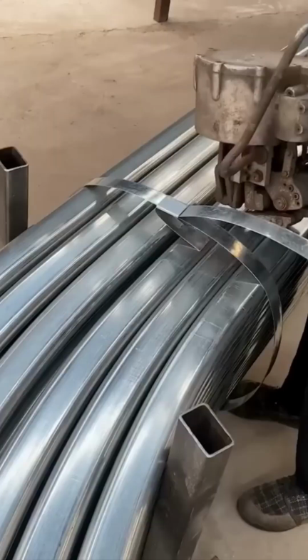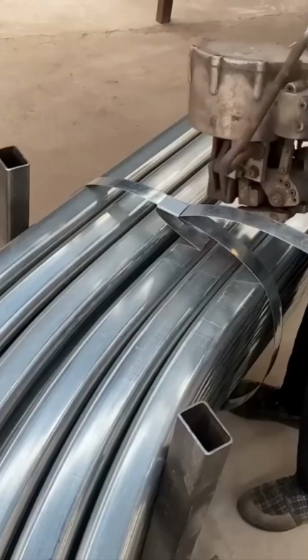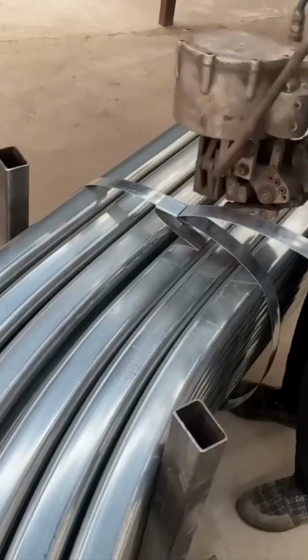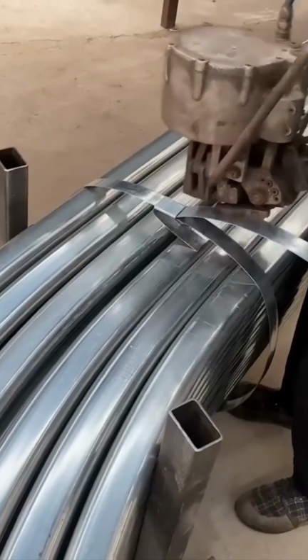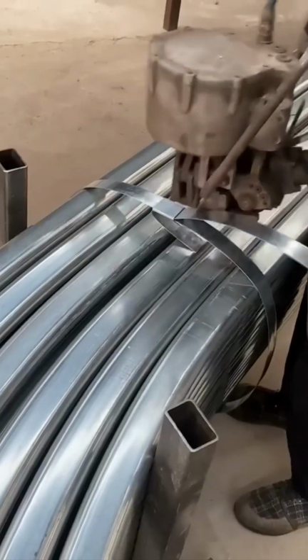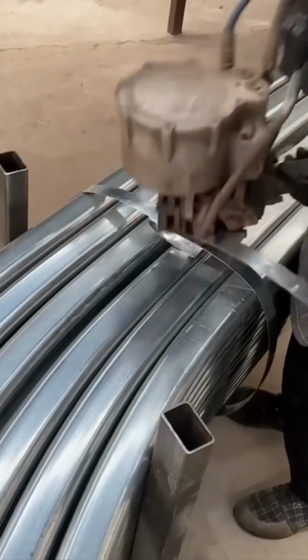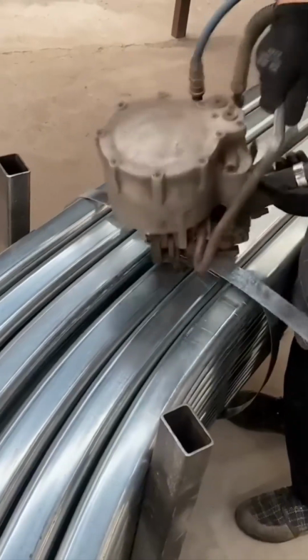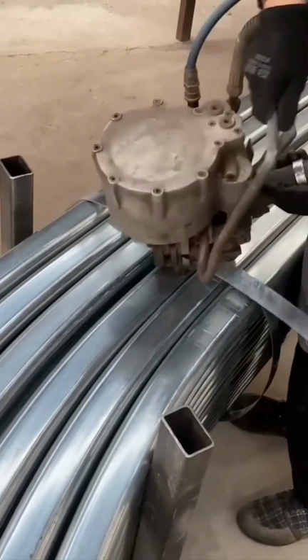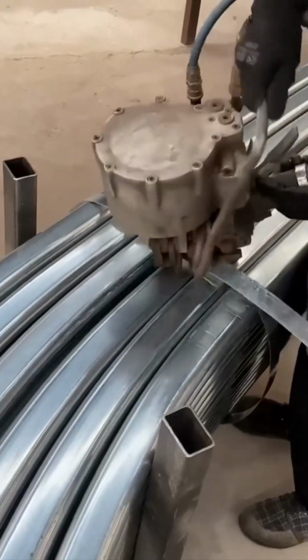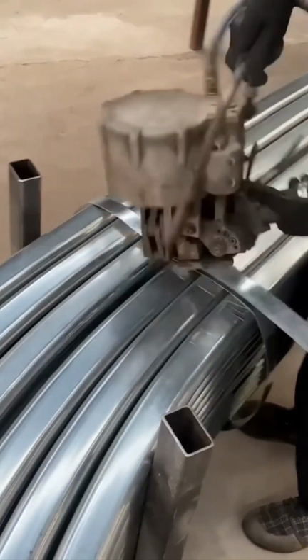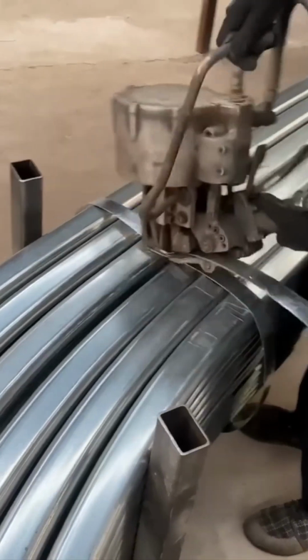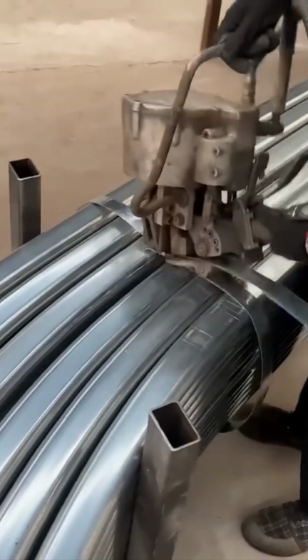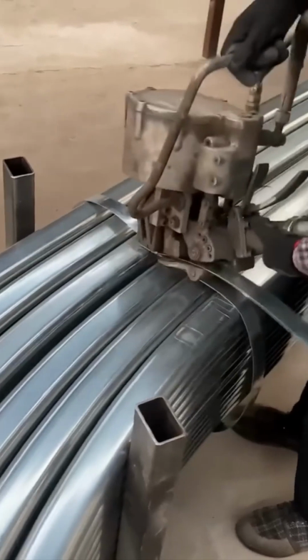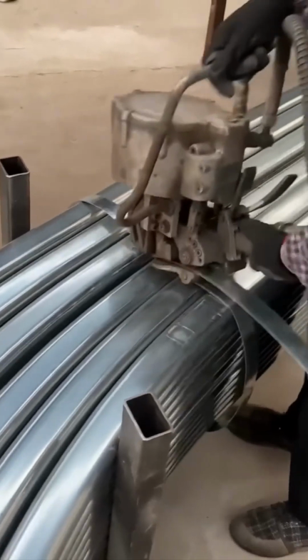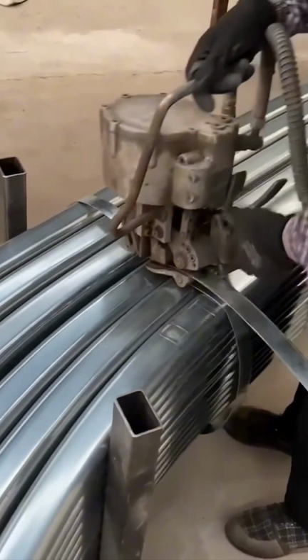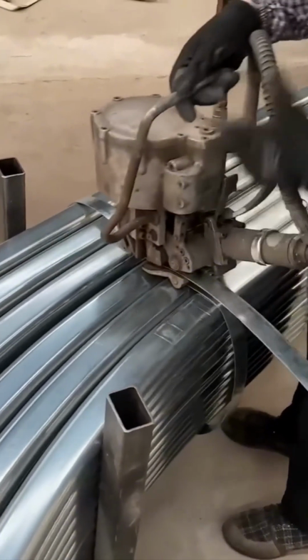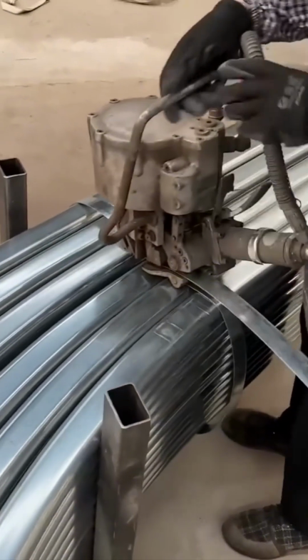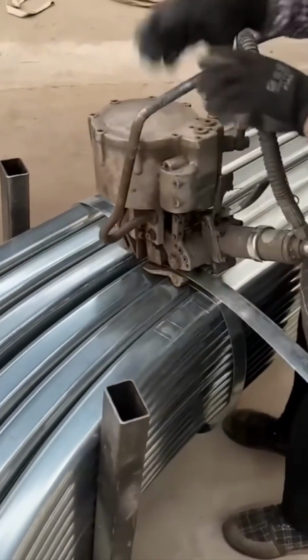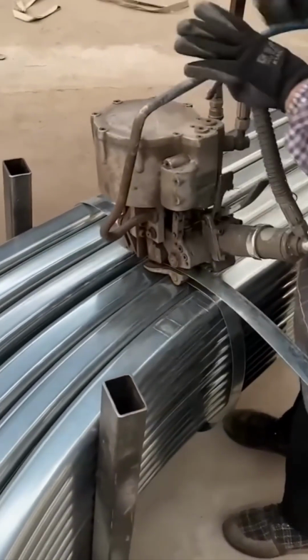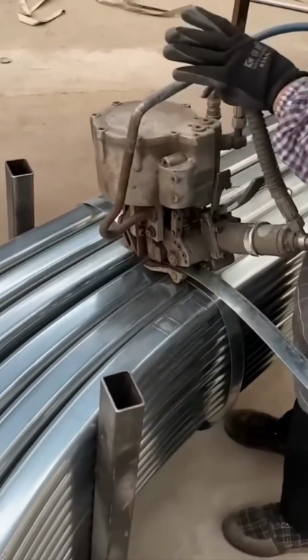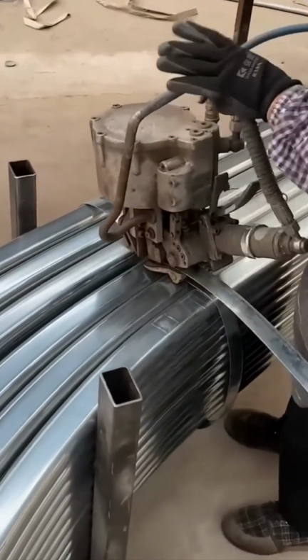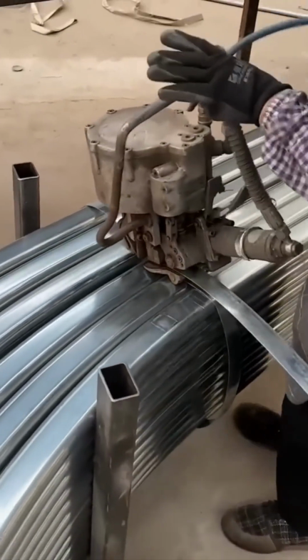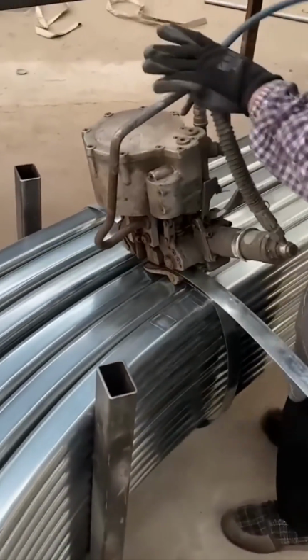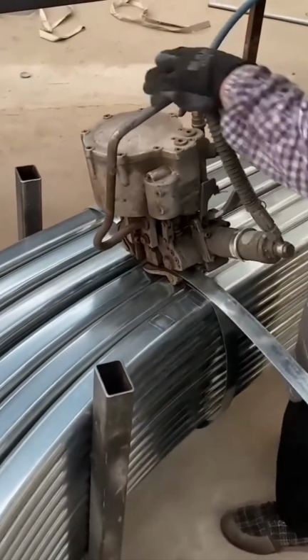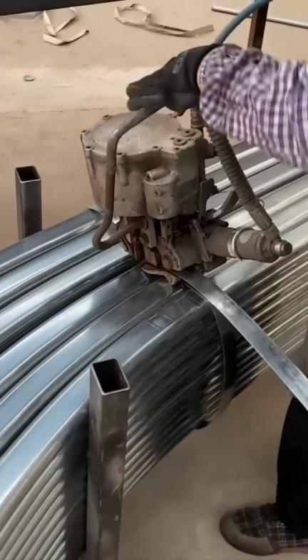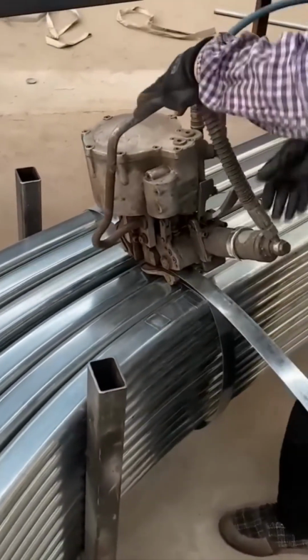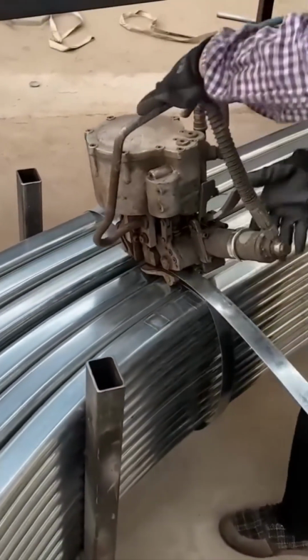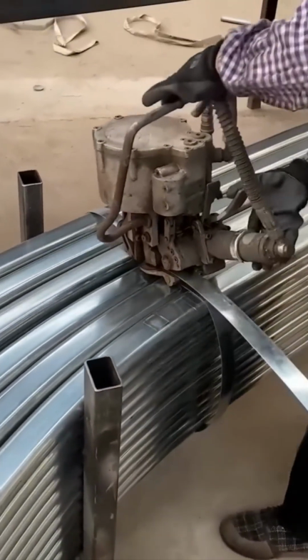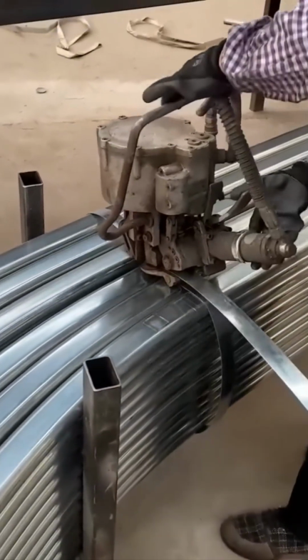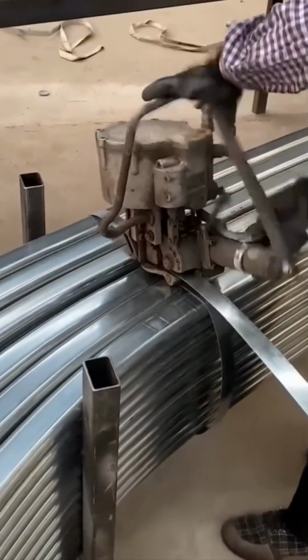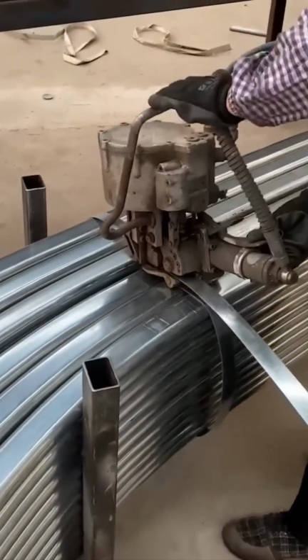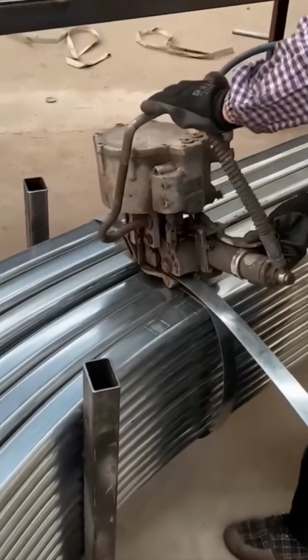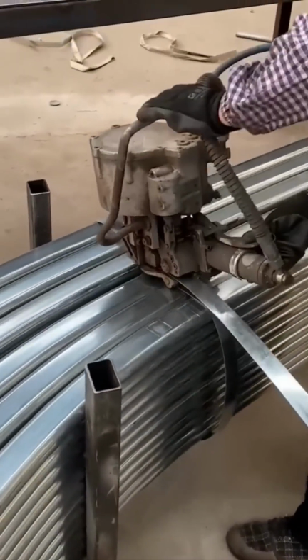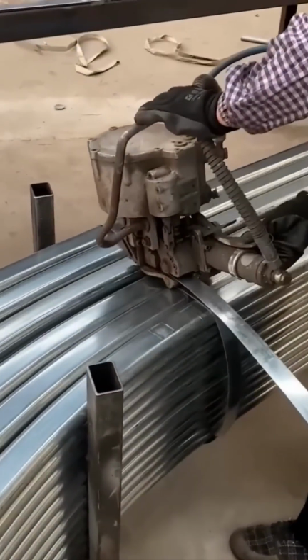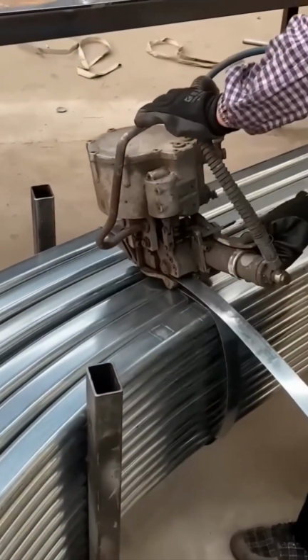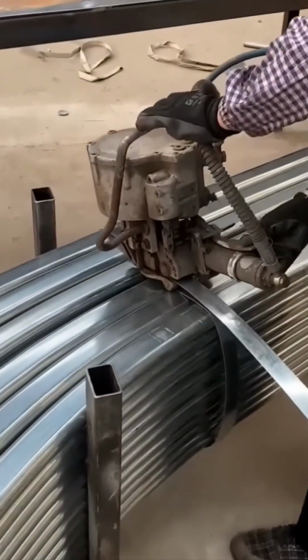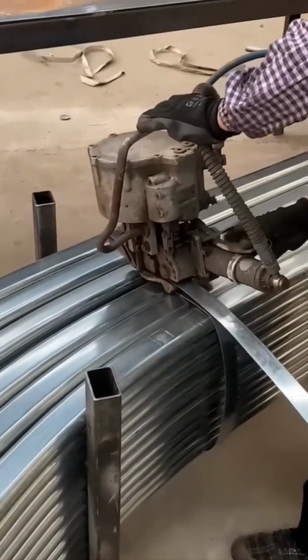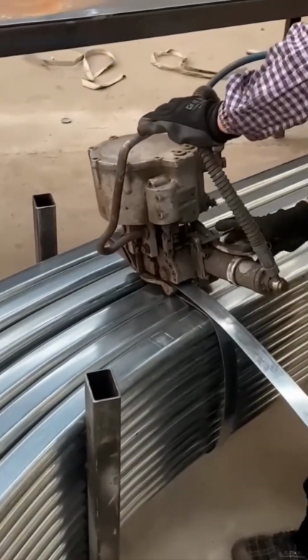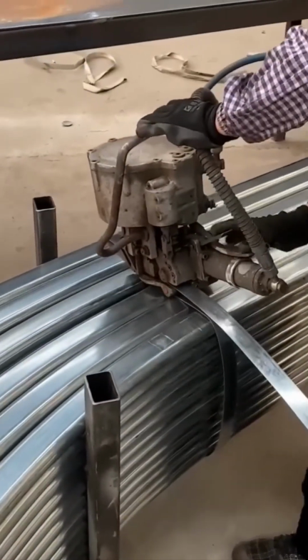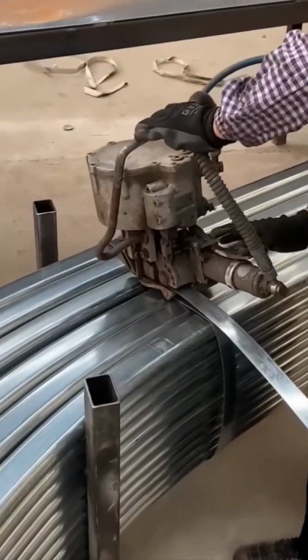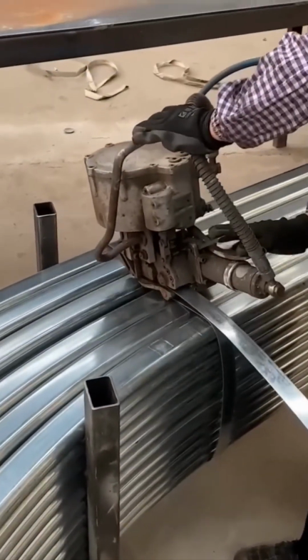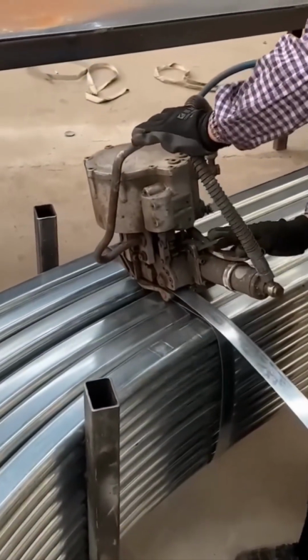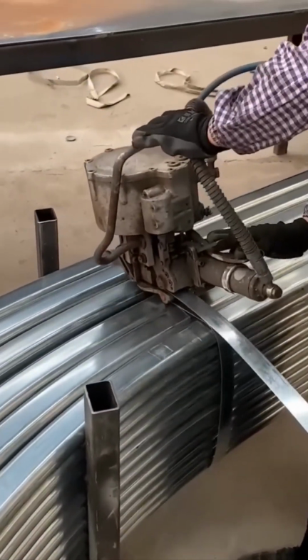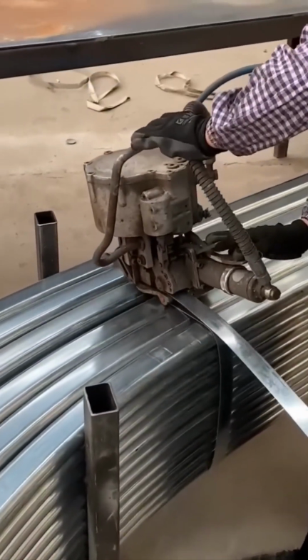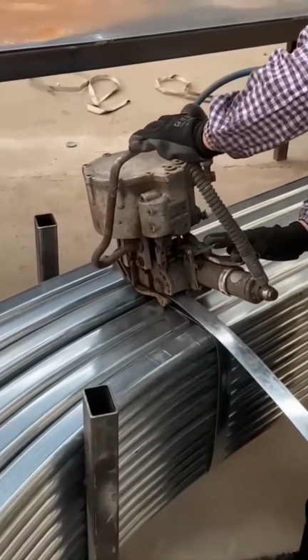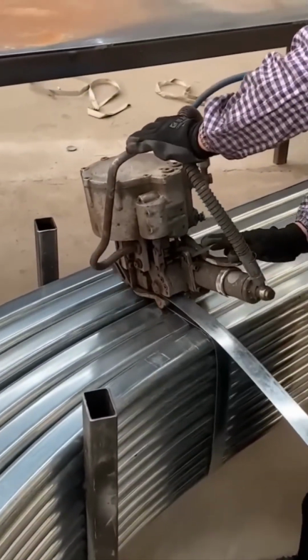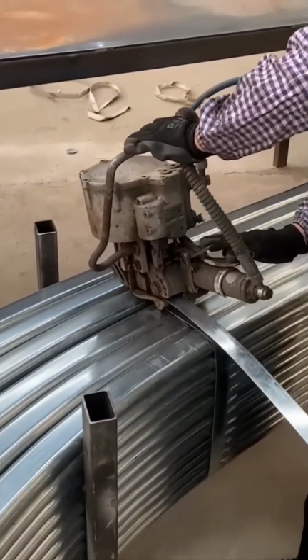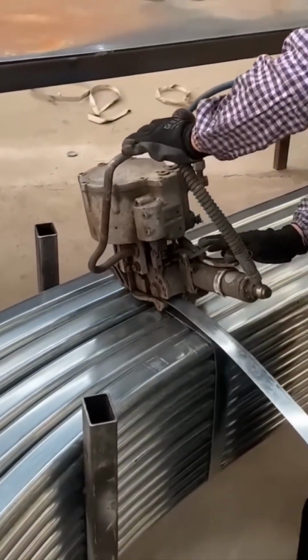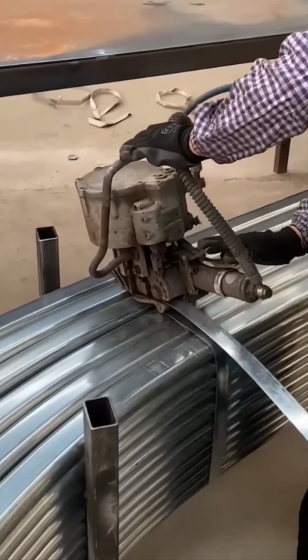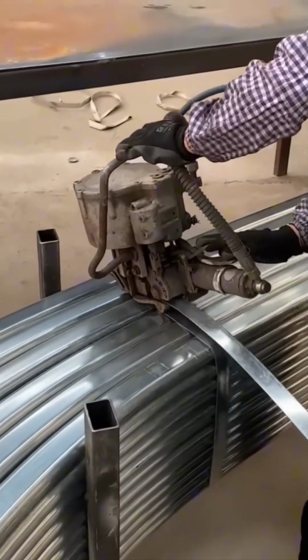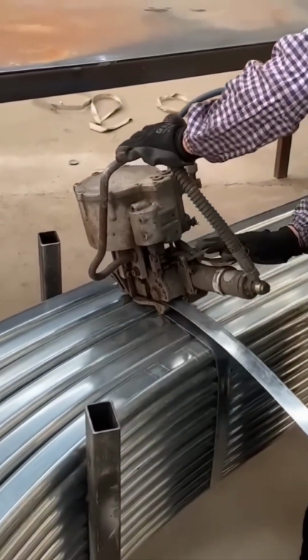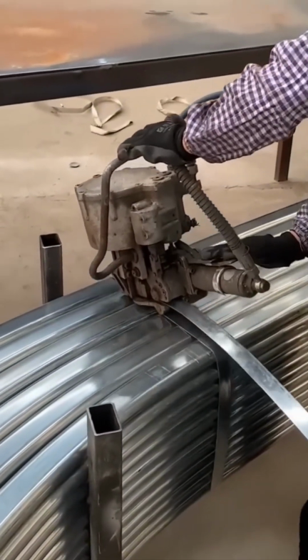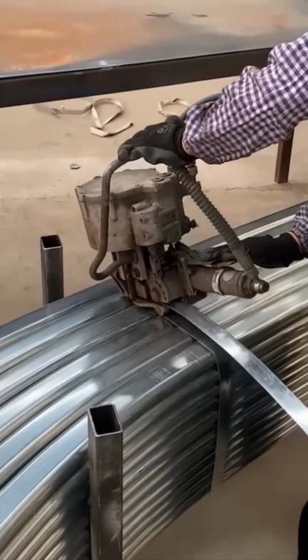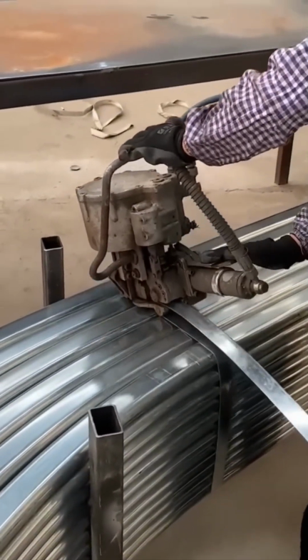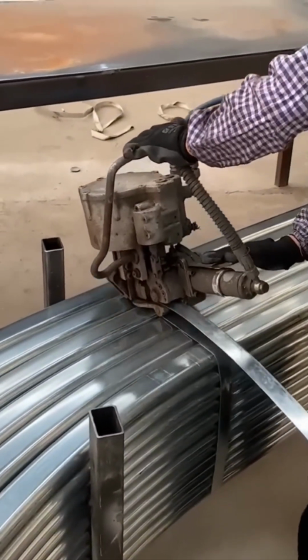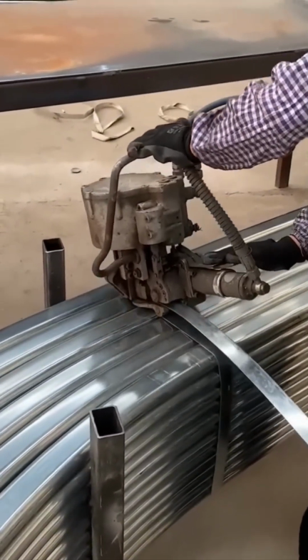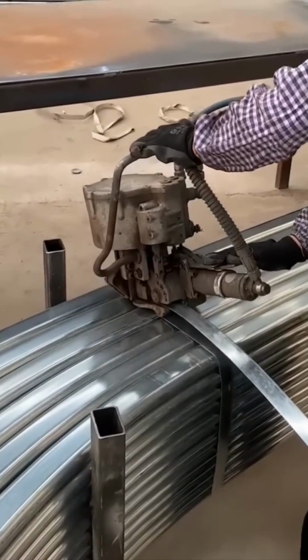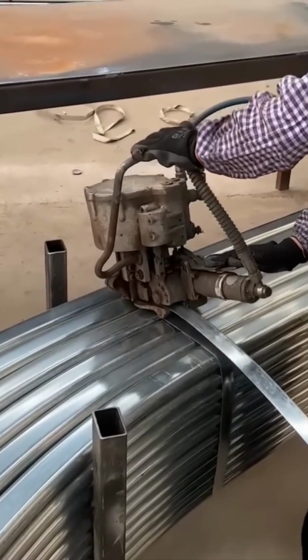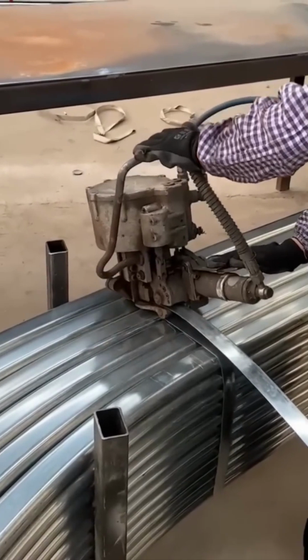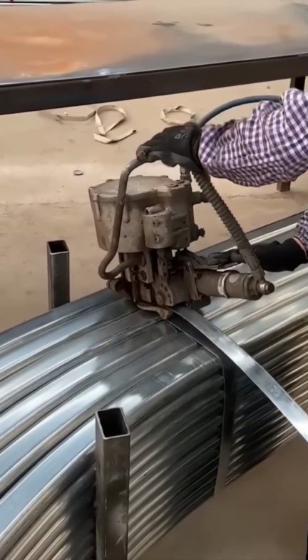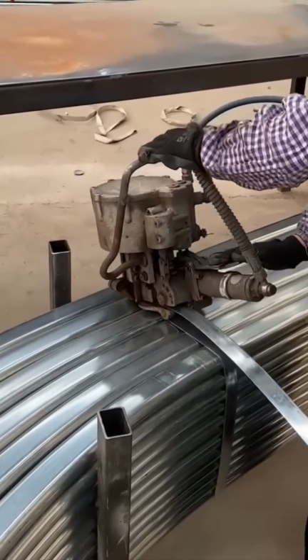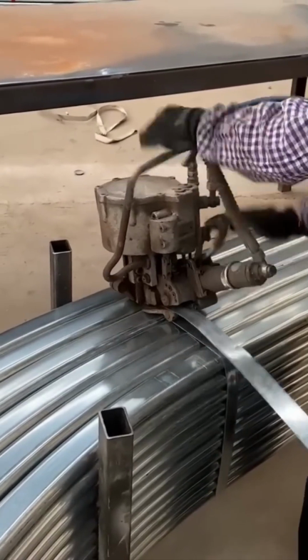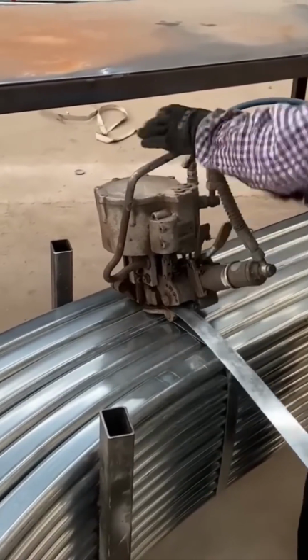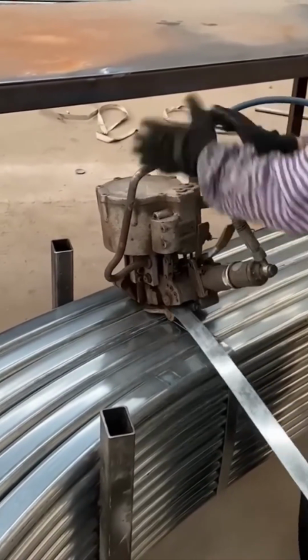Here's a machine bundling steel rods, wrapping them together like a giant mechanical fist making an industrial bouquet.